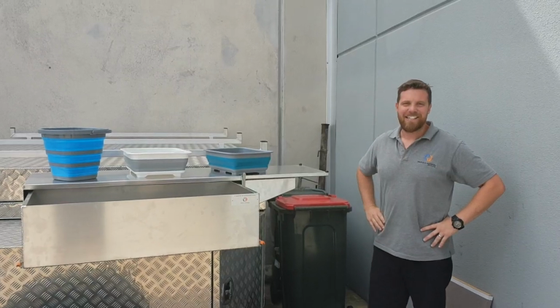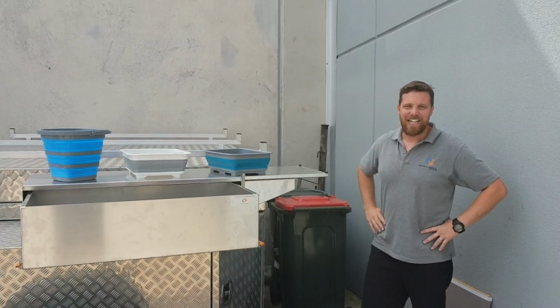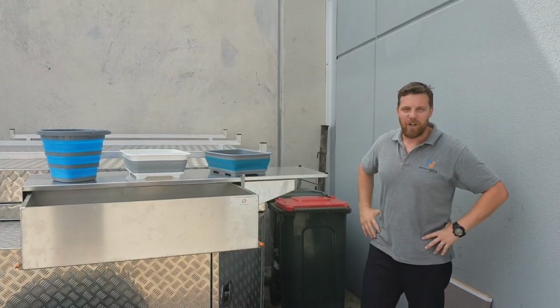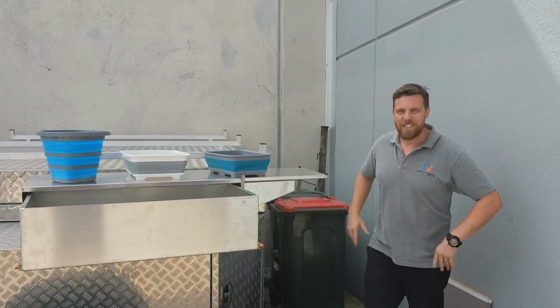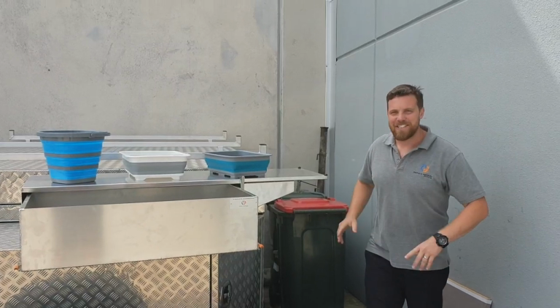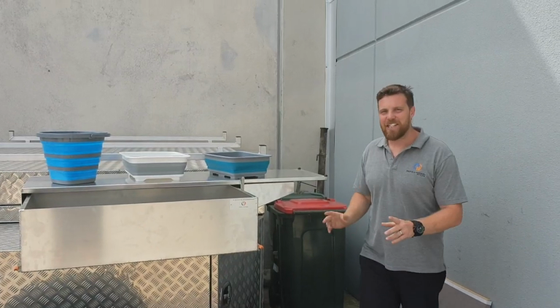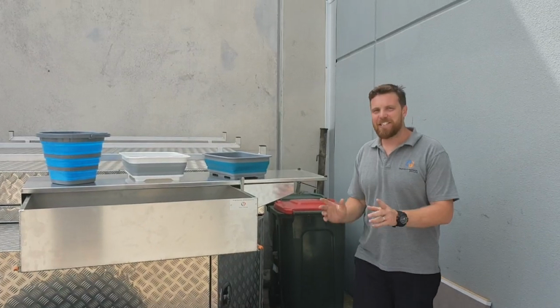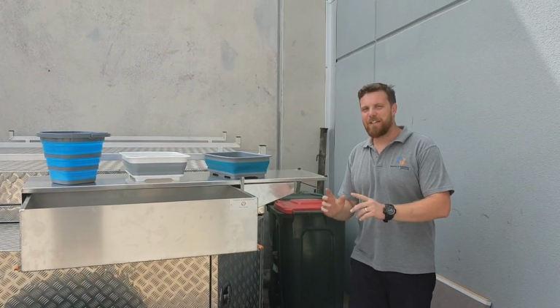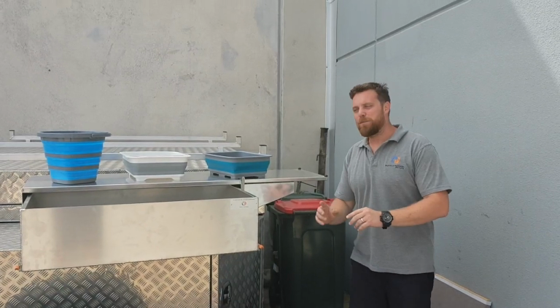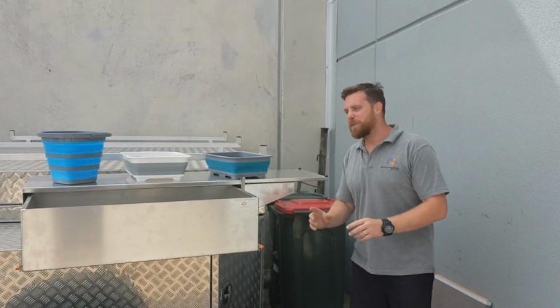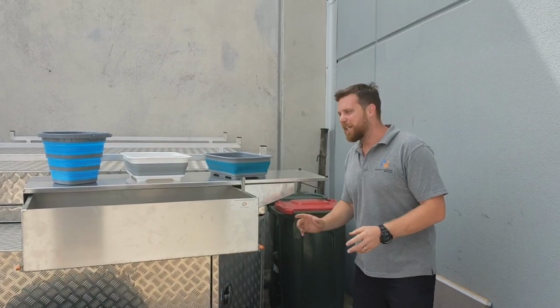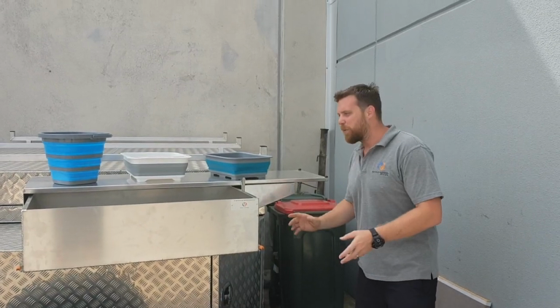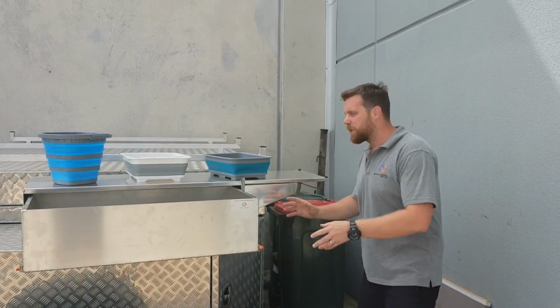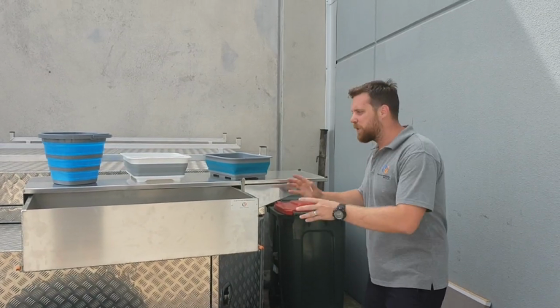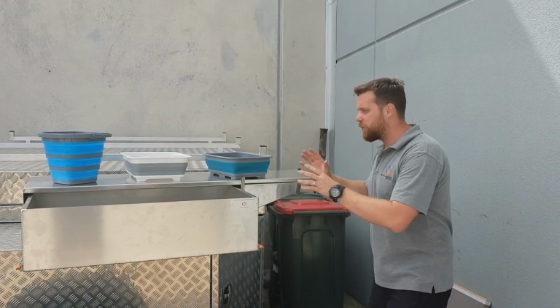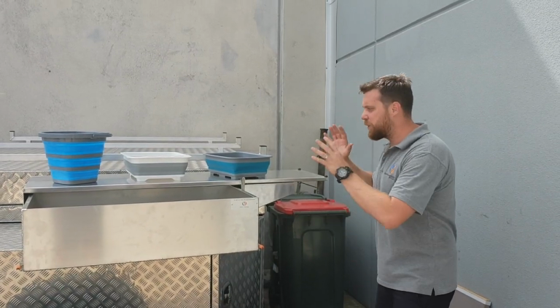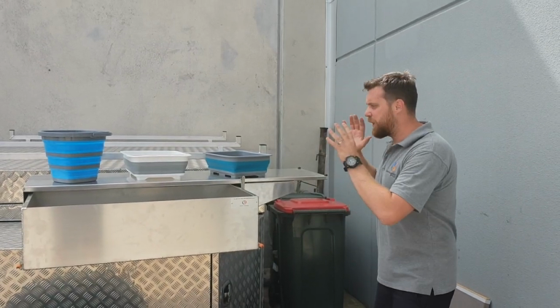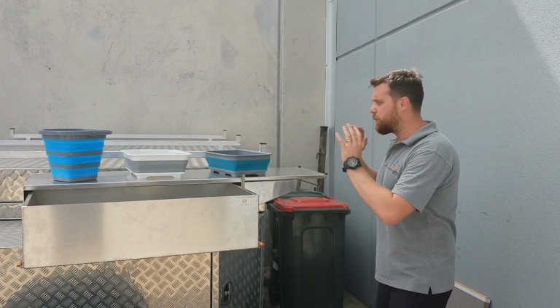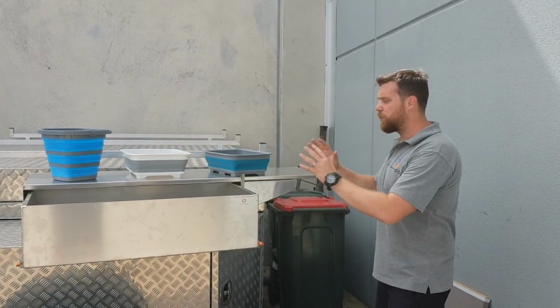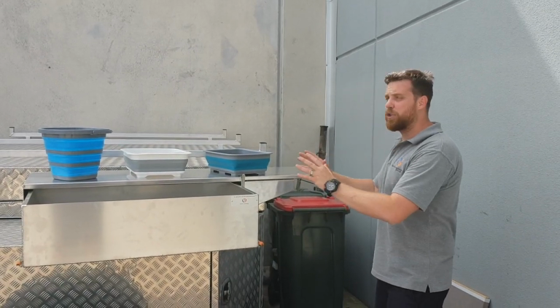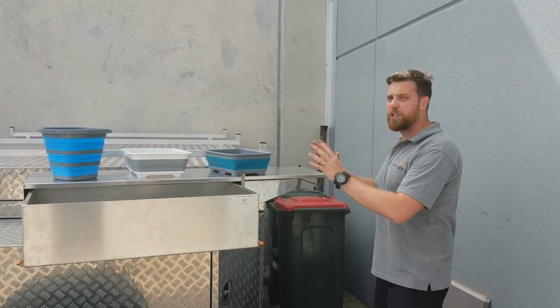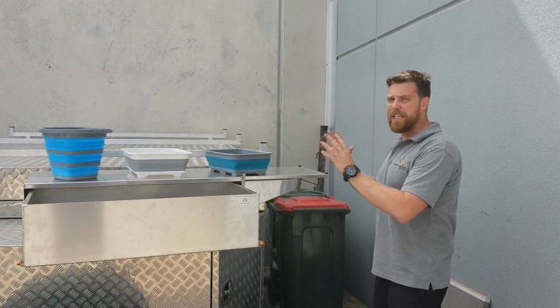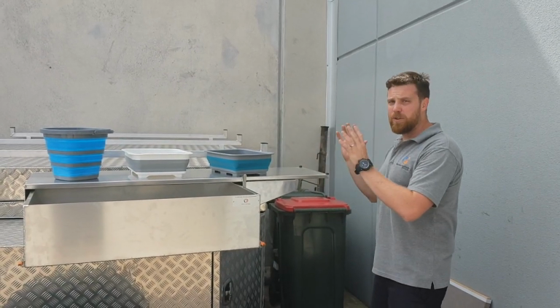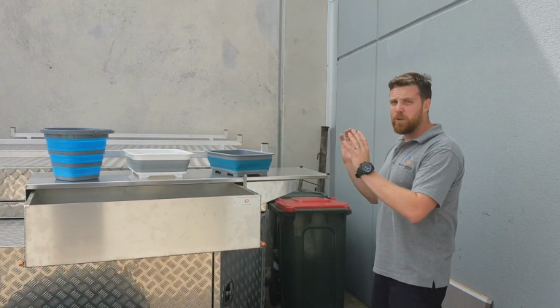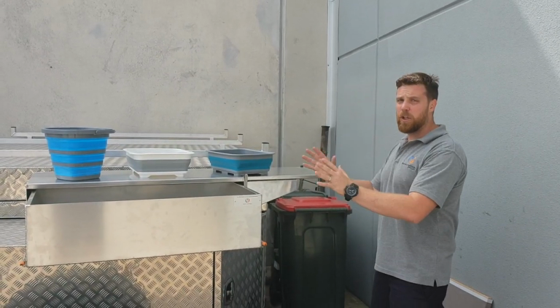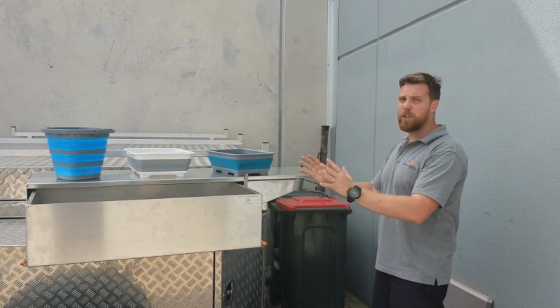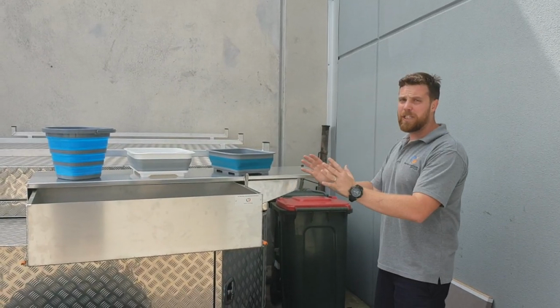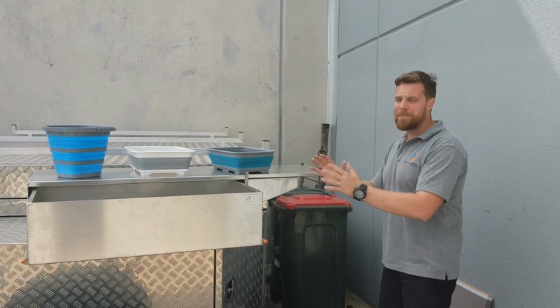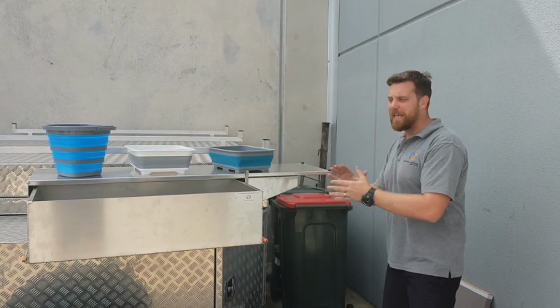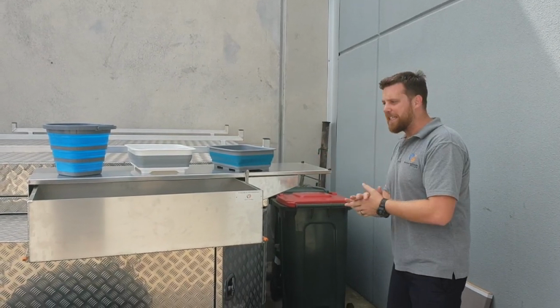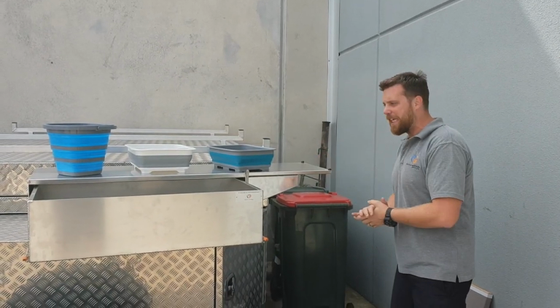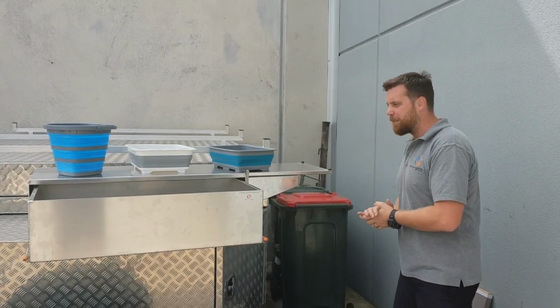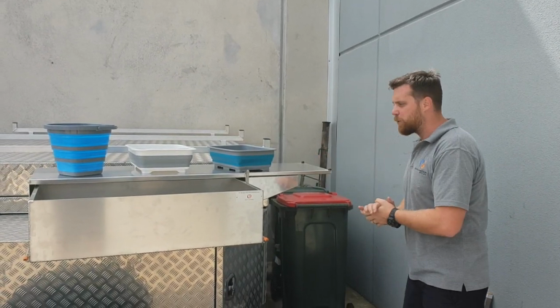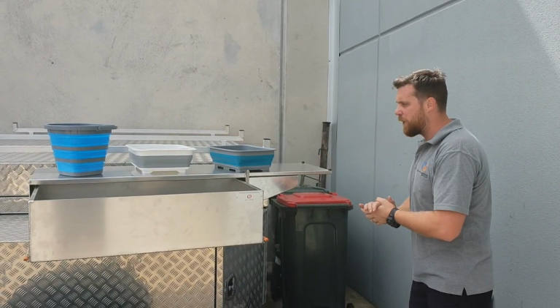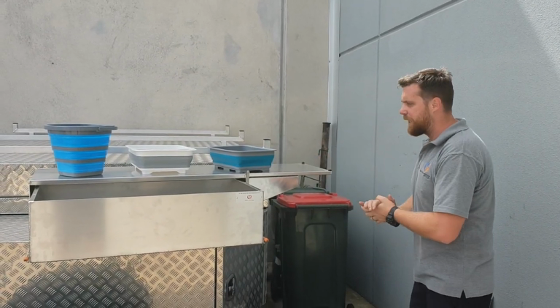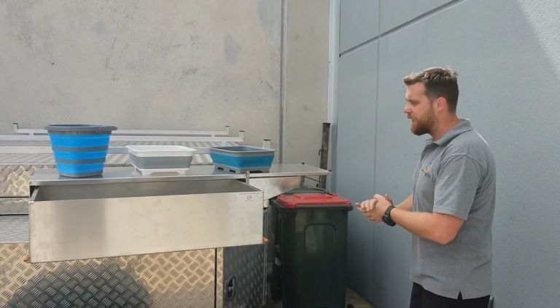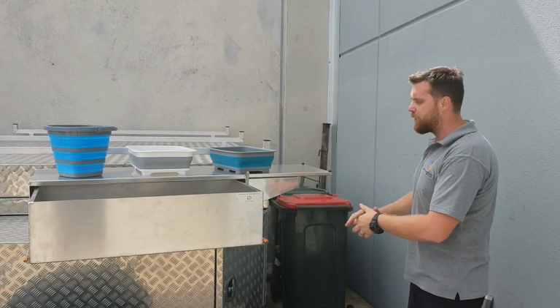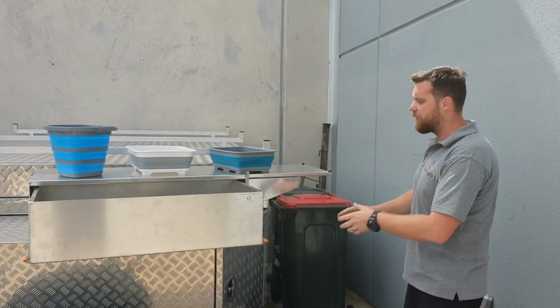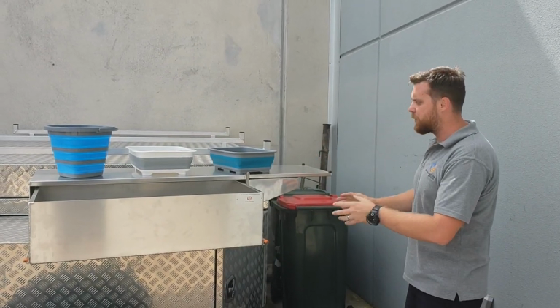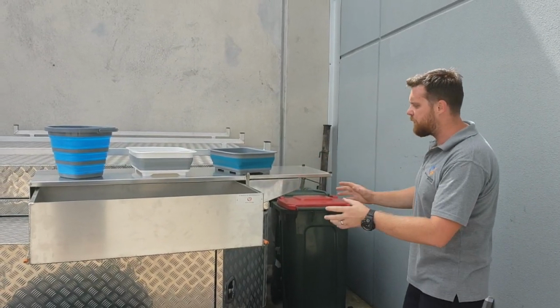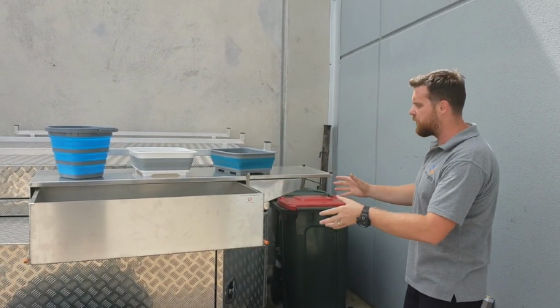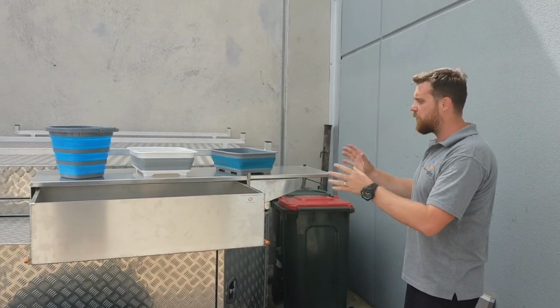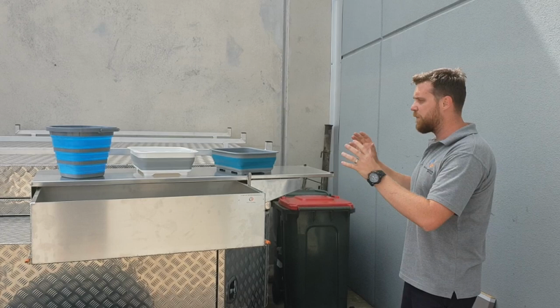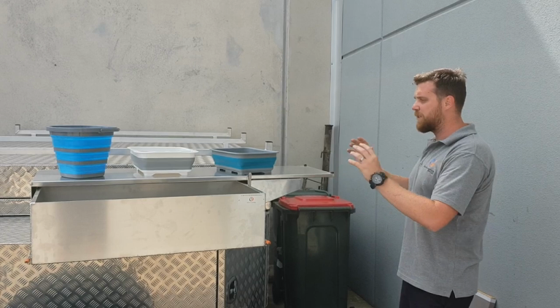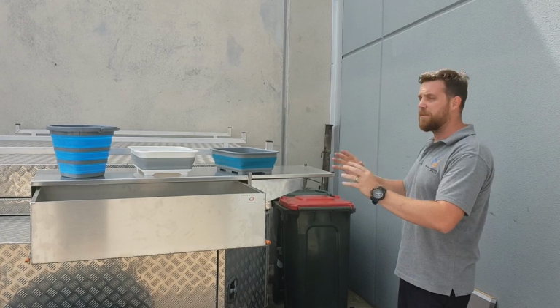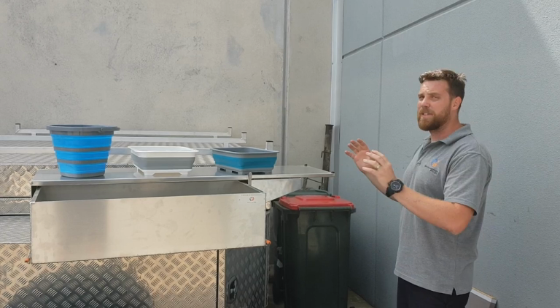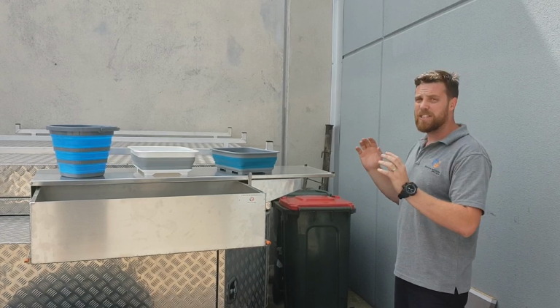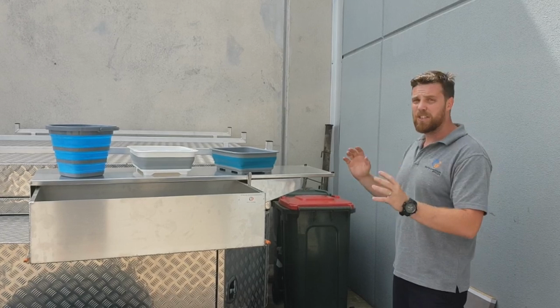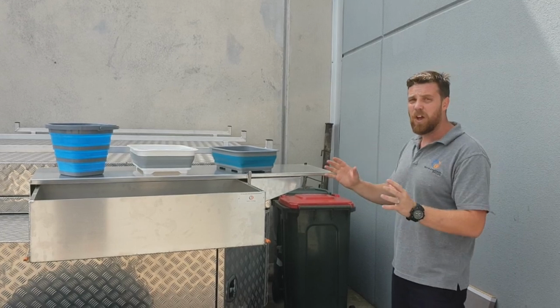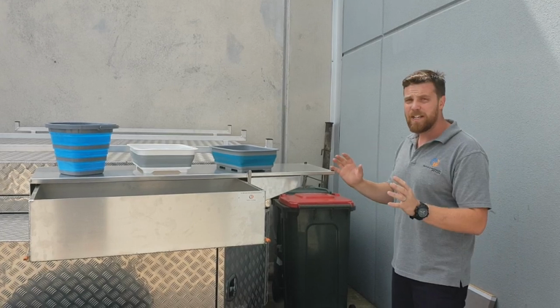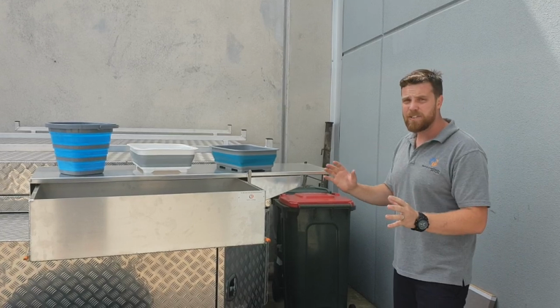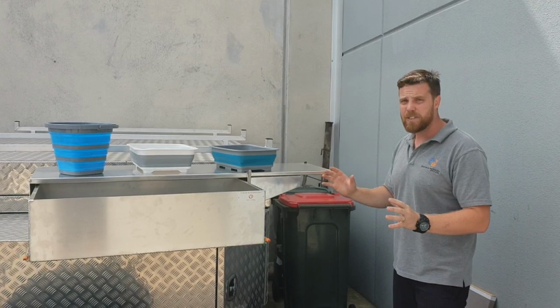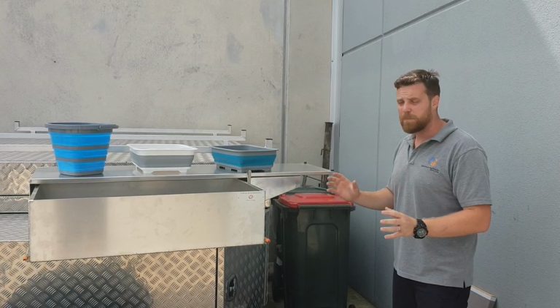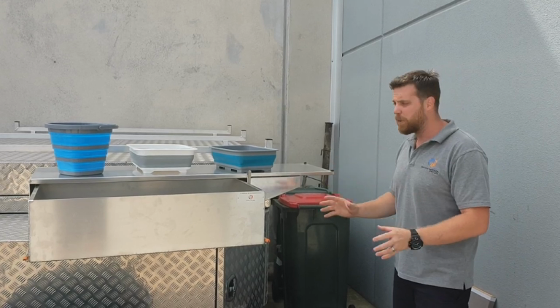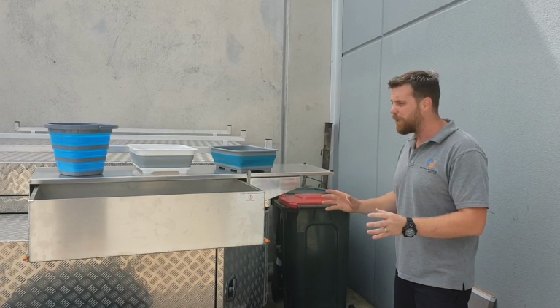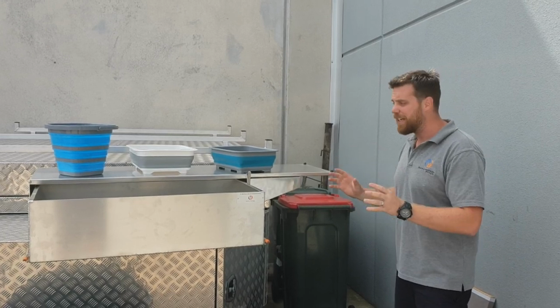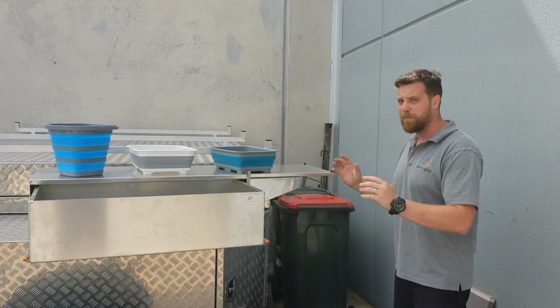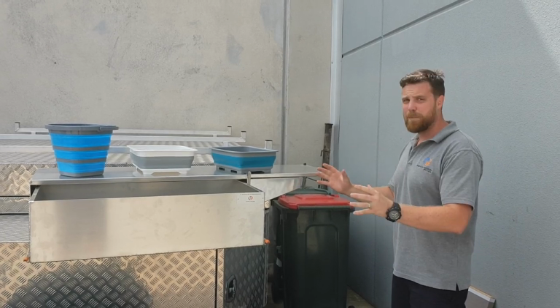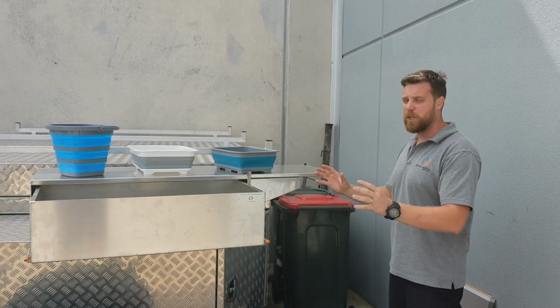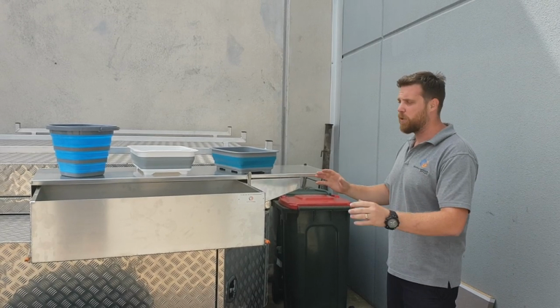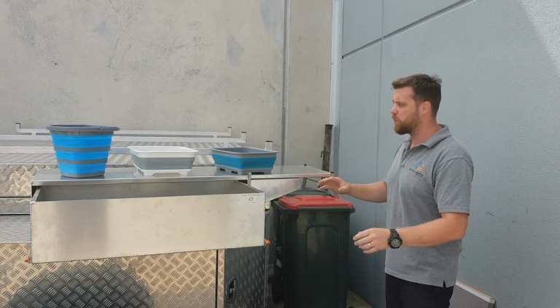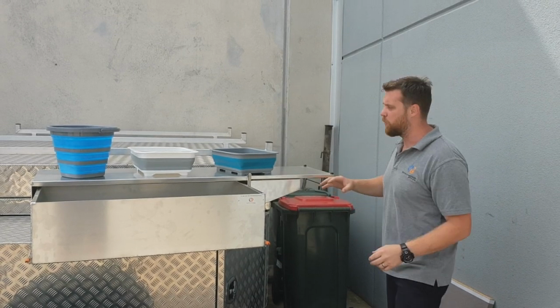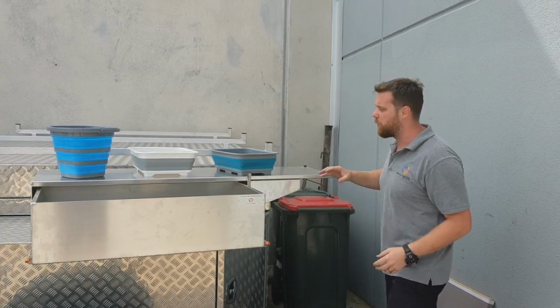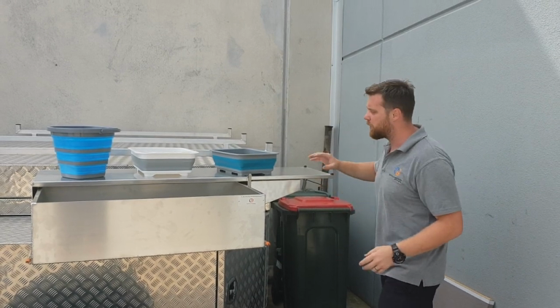G'day guys, Dallas here from Dun & Watson, just introducing our new locally made camper trailer kitchen. So we've just gone for something that's light and simple, and big on storage.